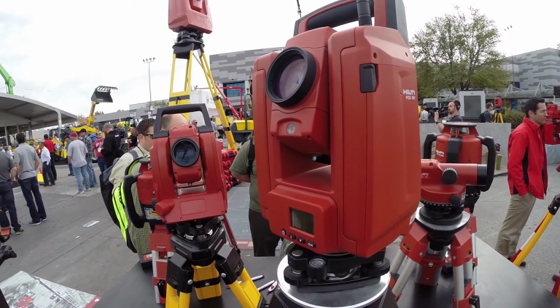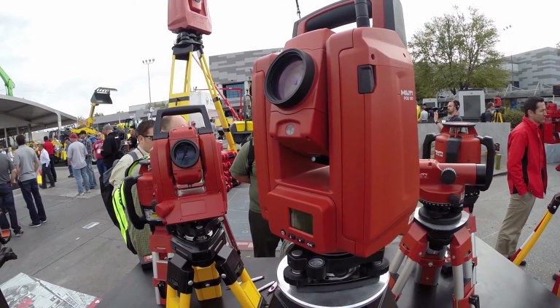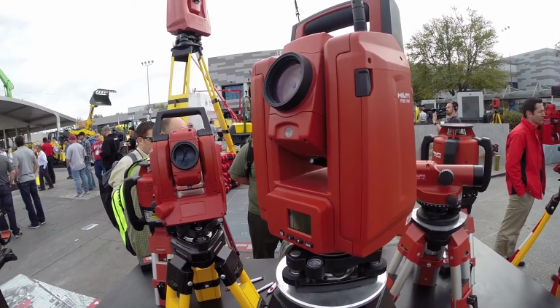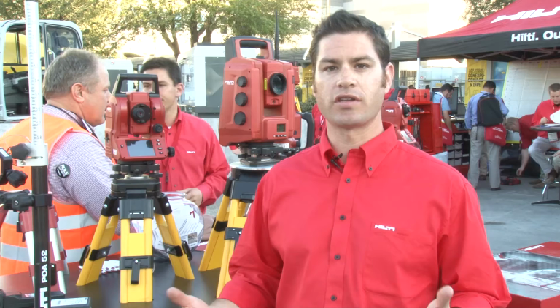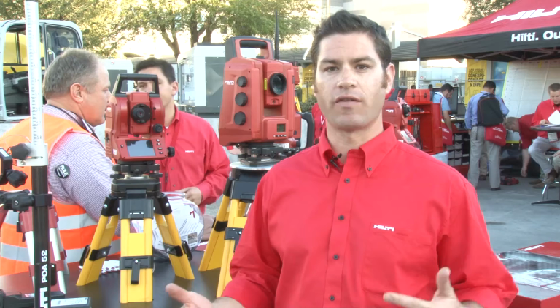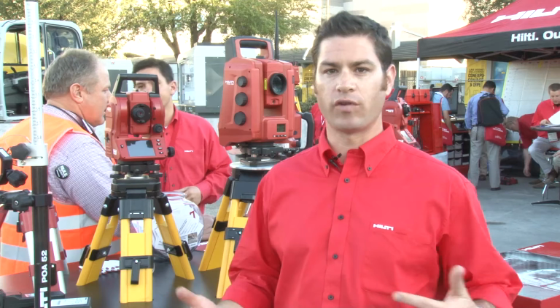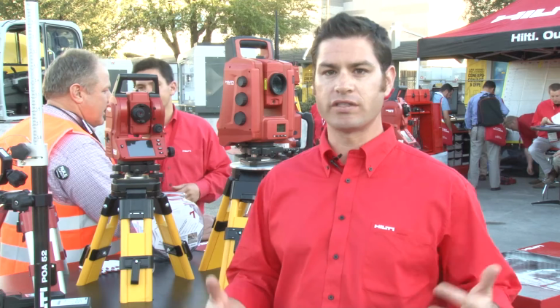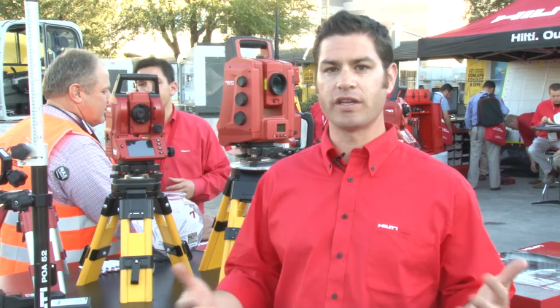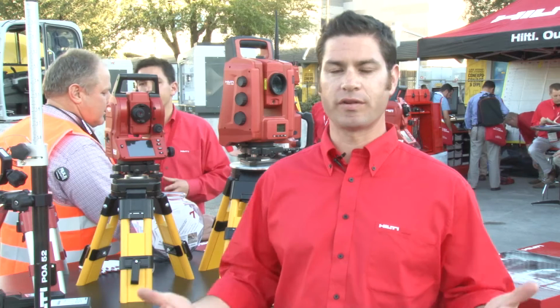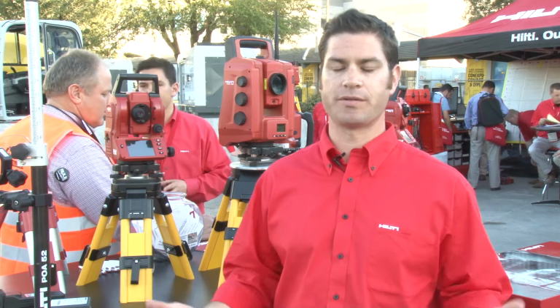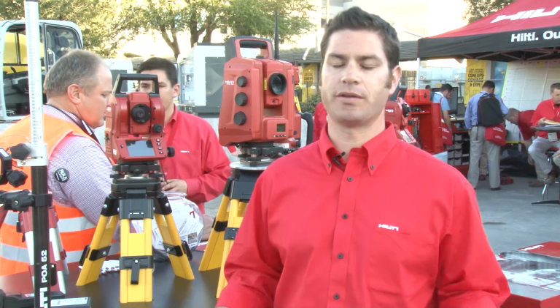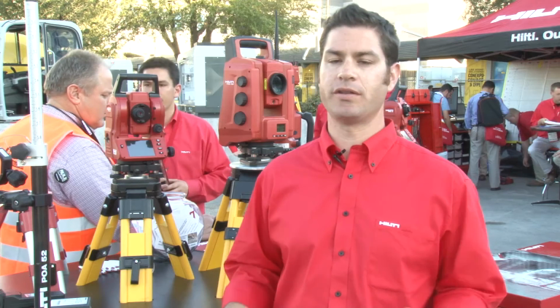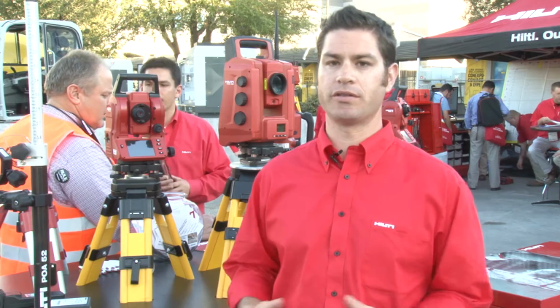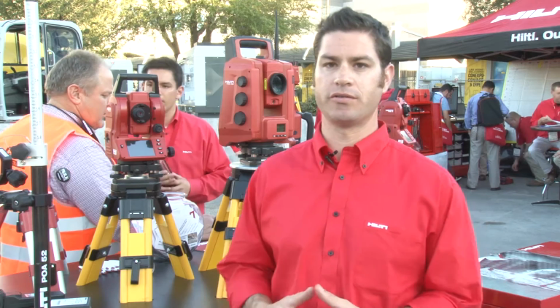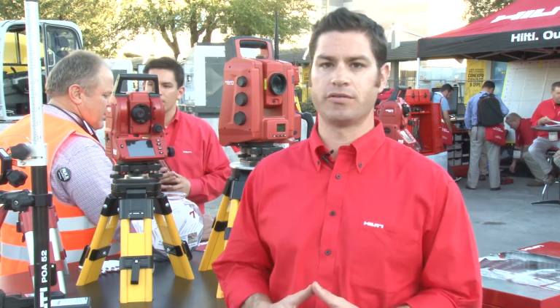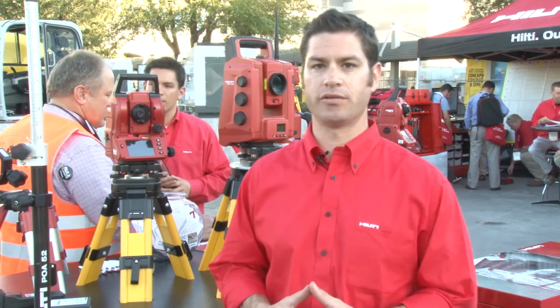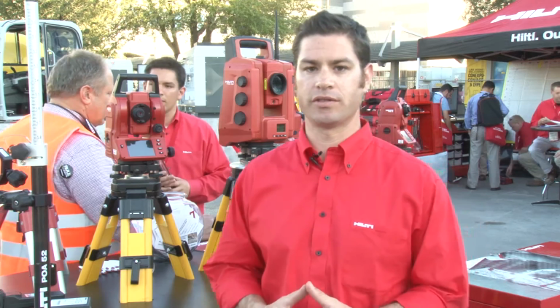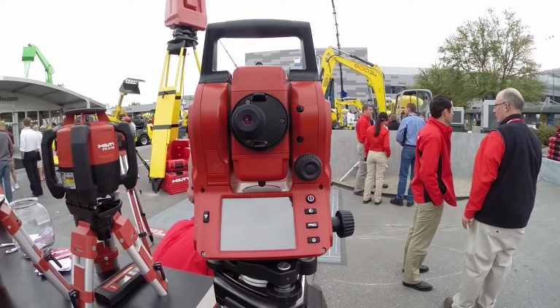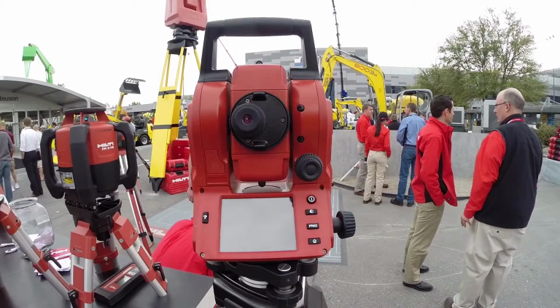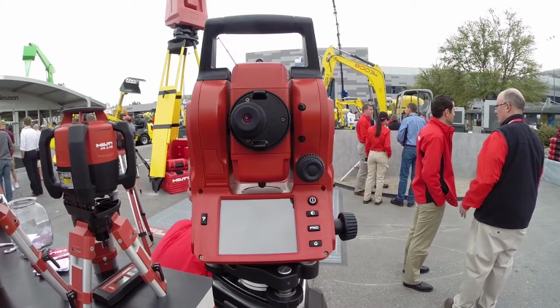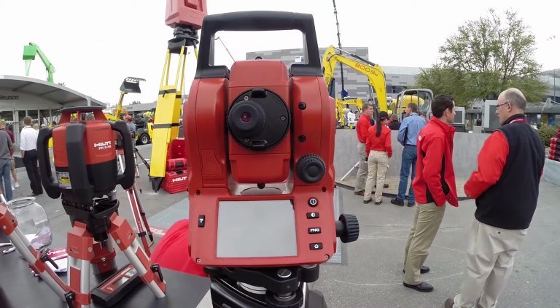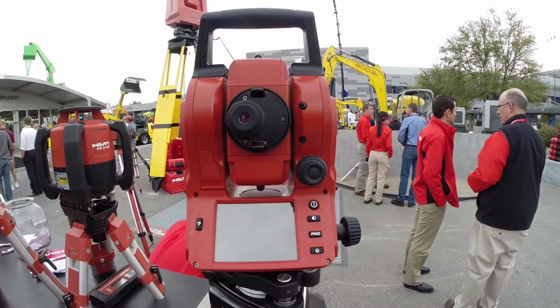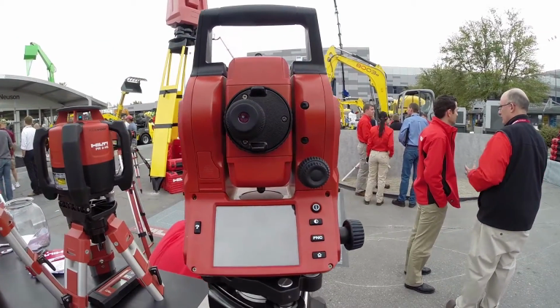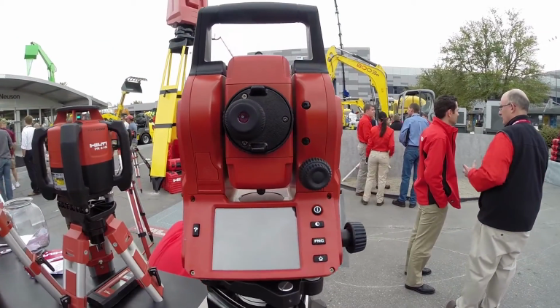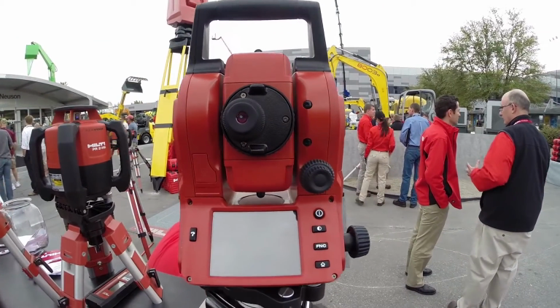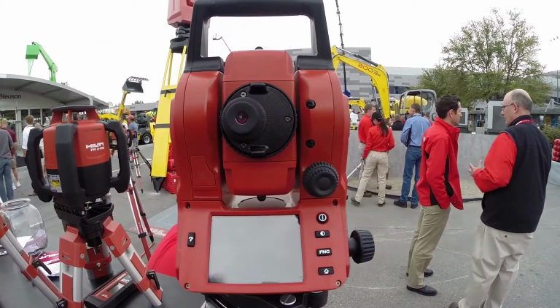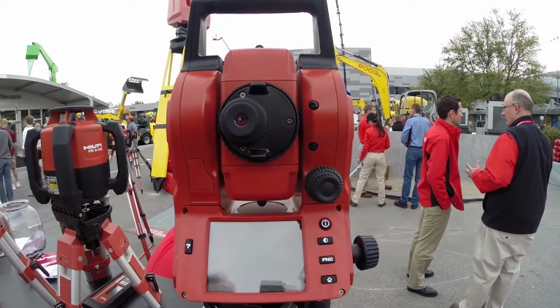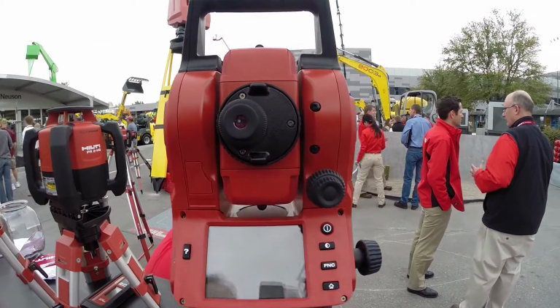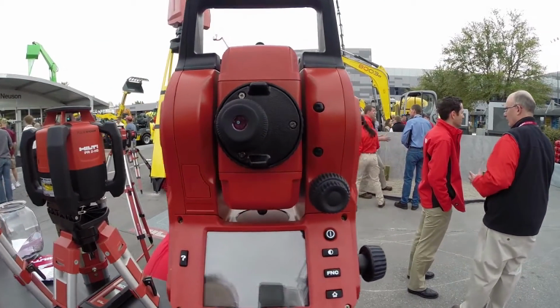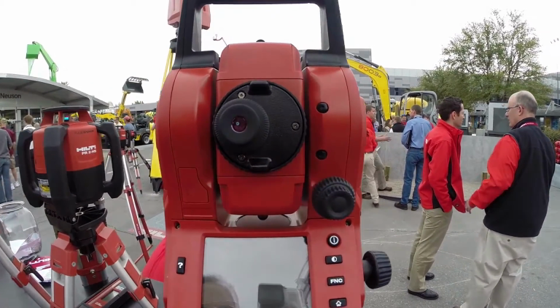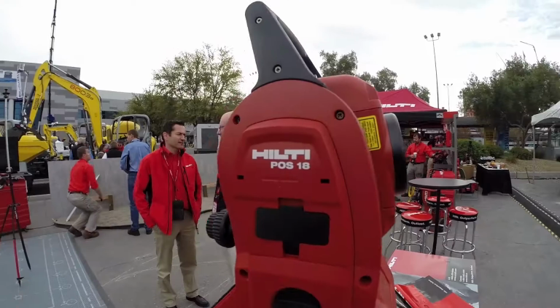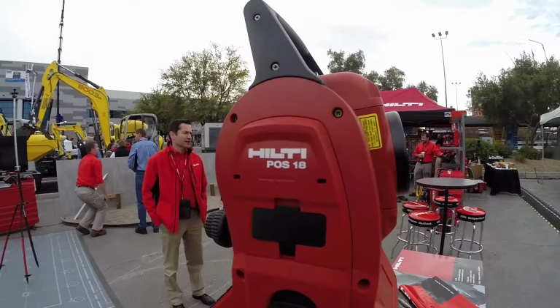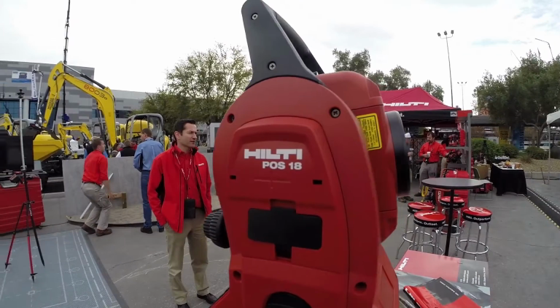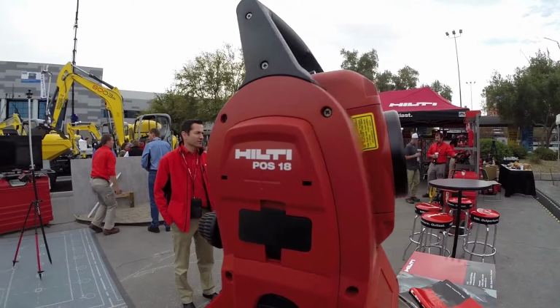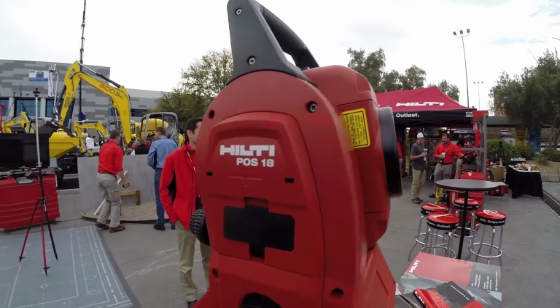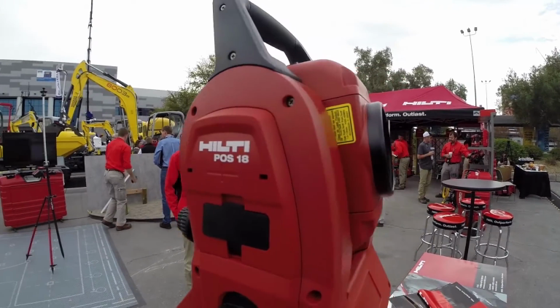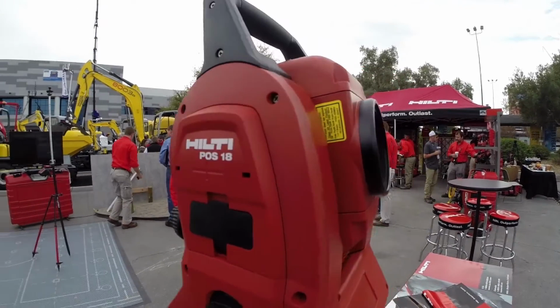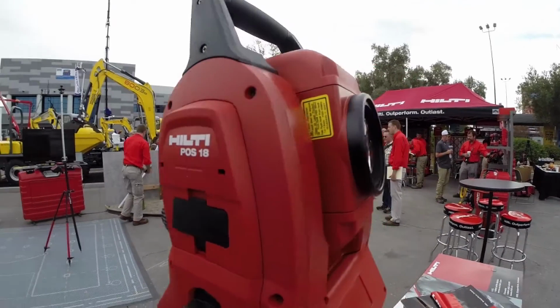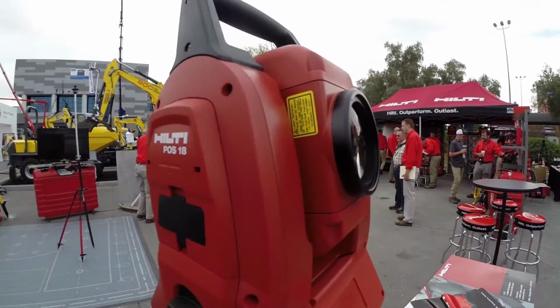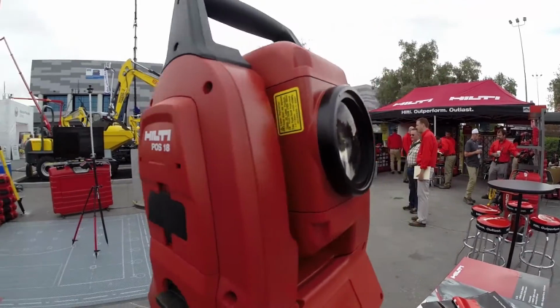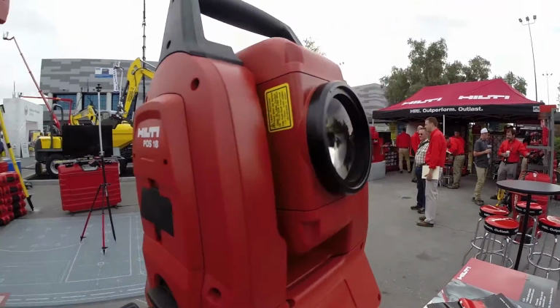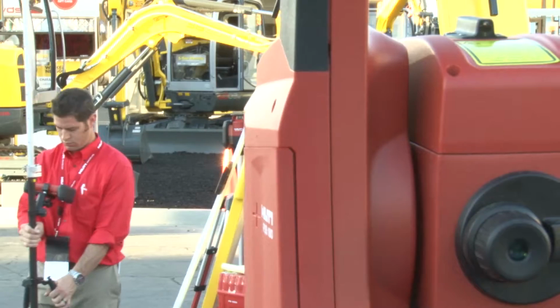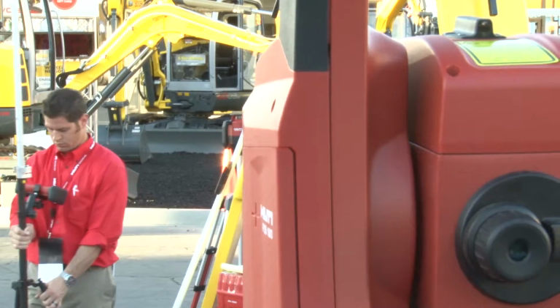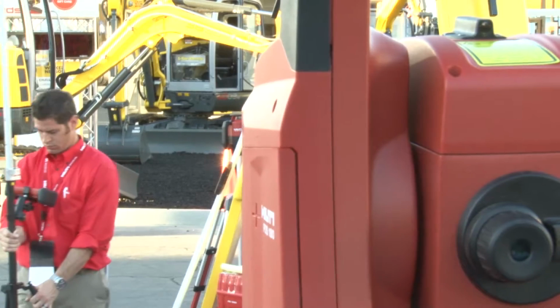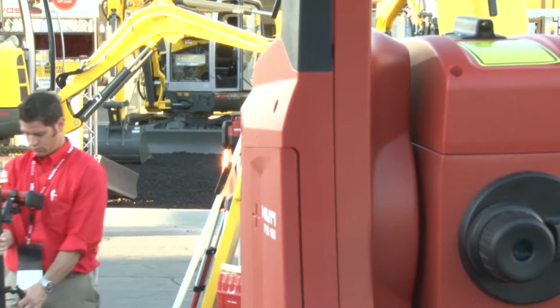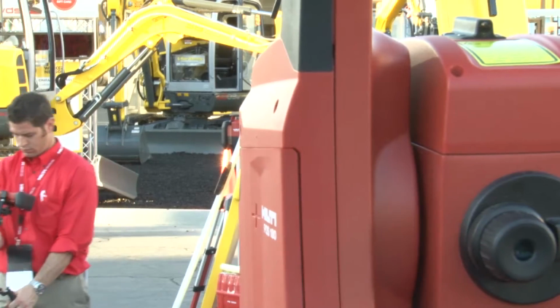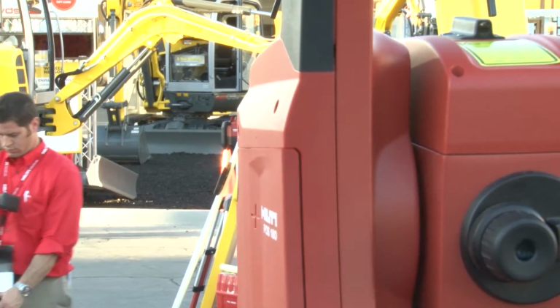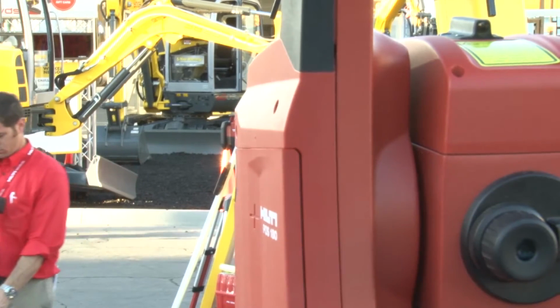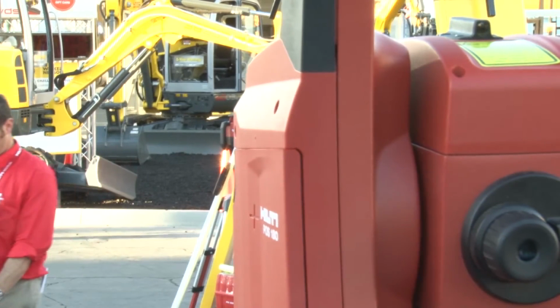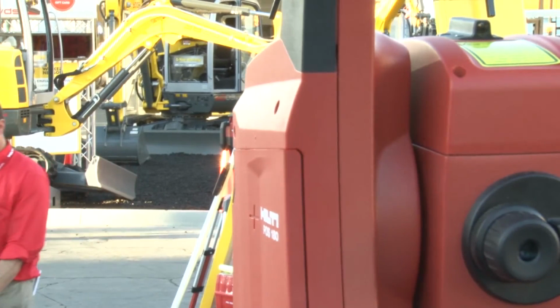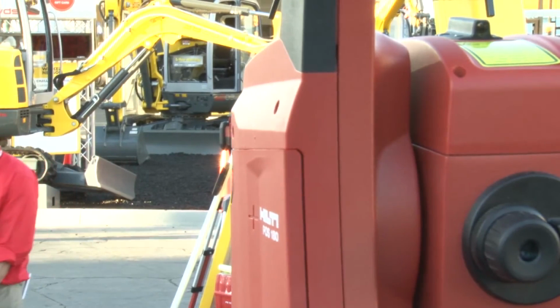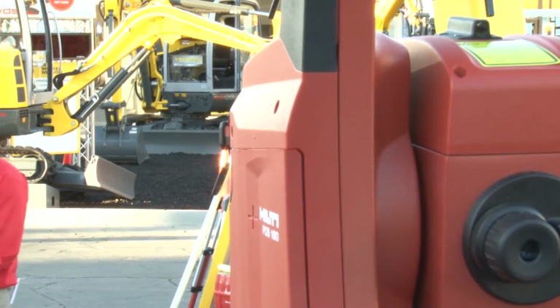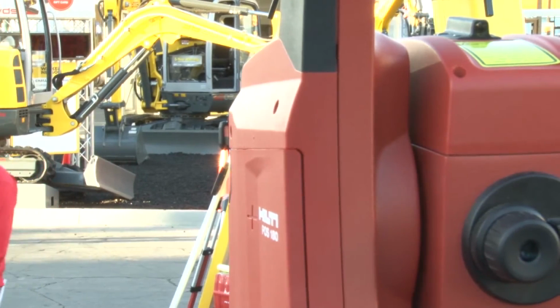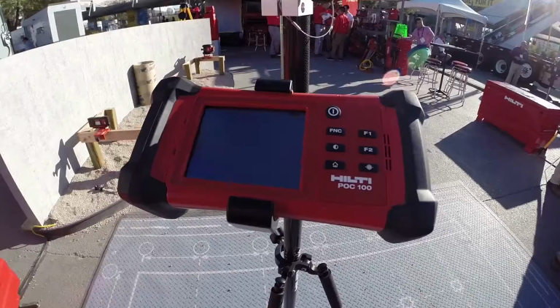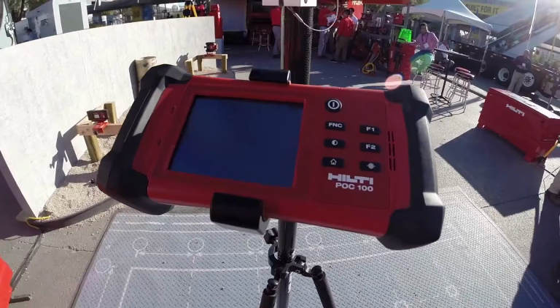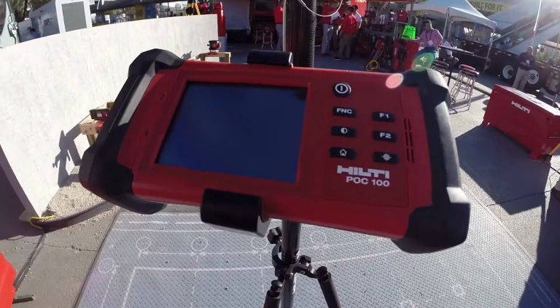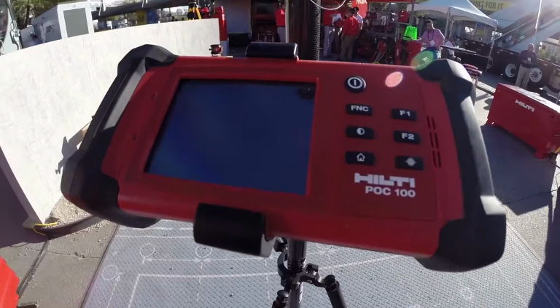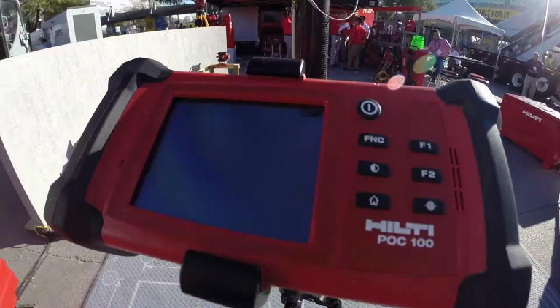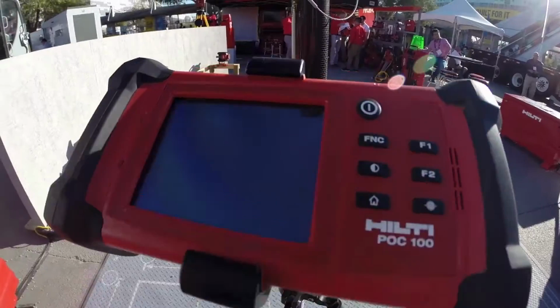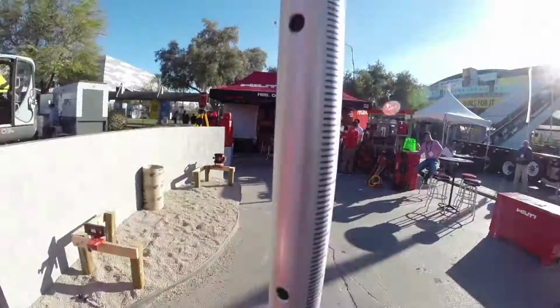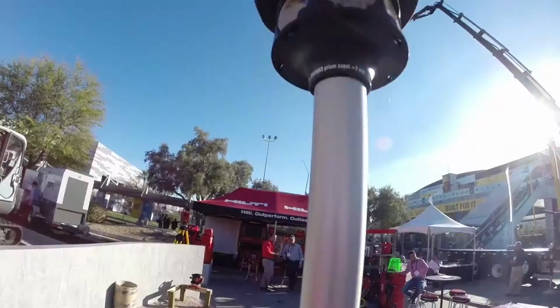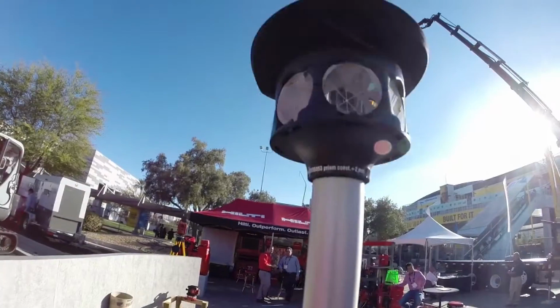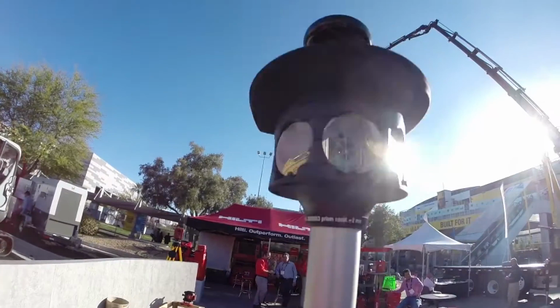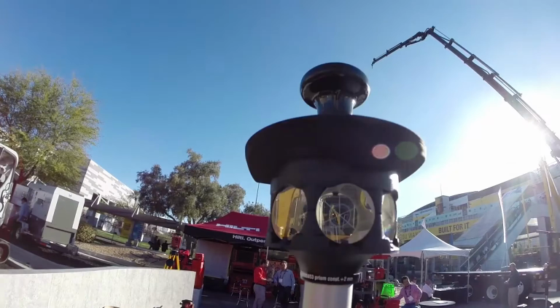First off, what's the difference between the two tools? The mechanical total station is a two-person operation, and the robotic takes it down to a one-person operation.